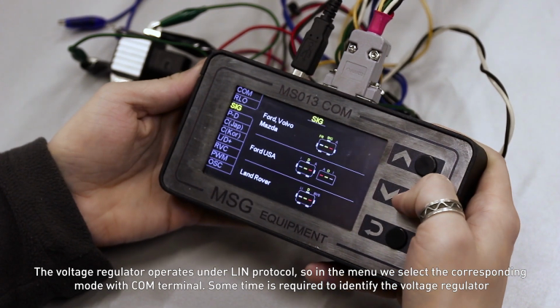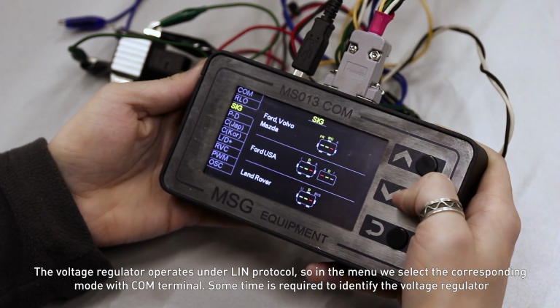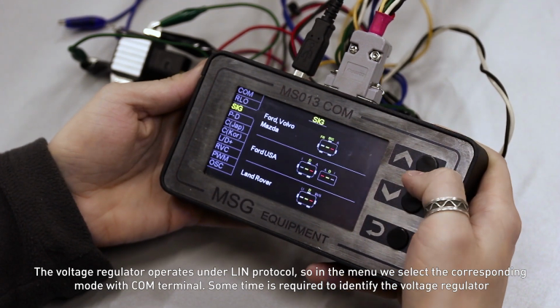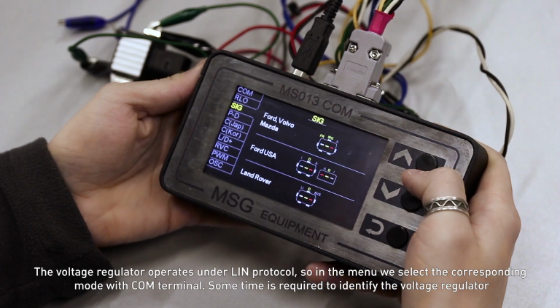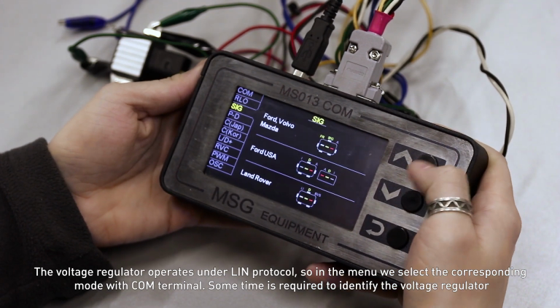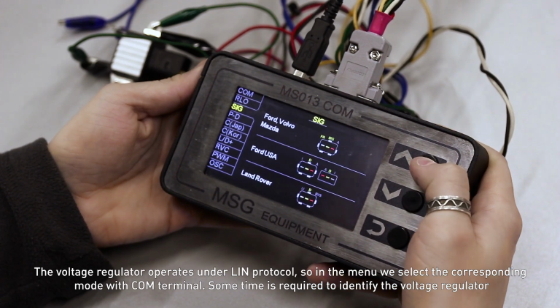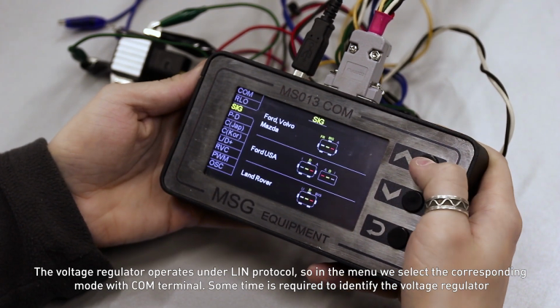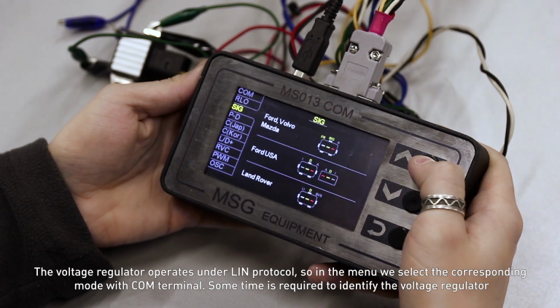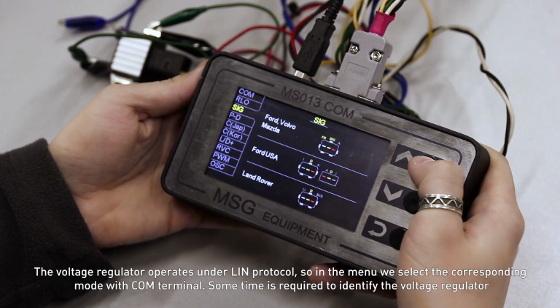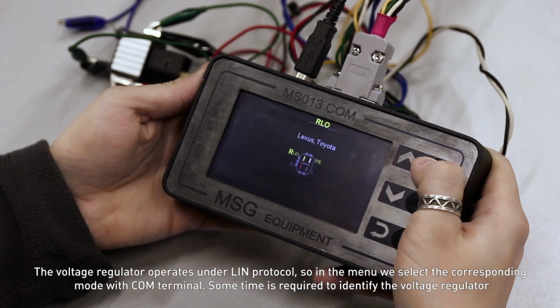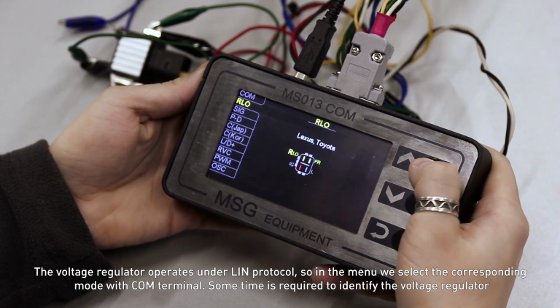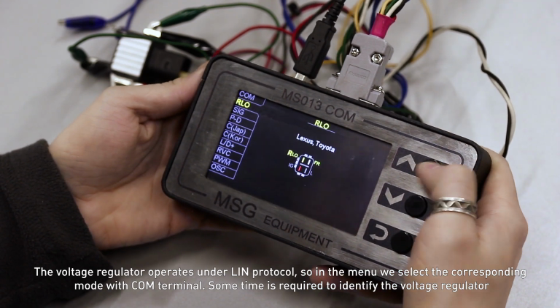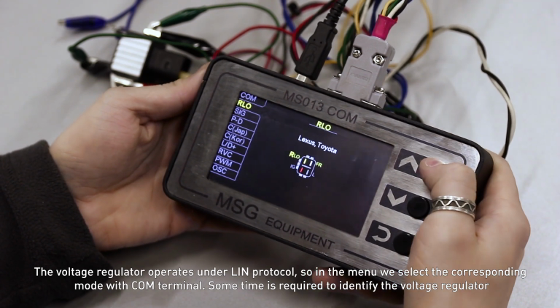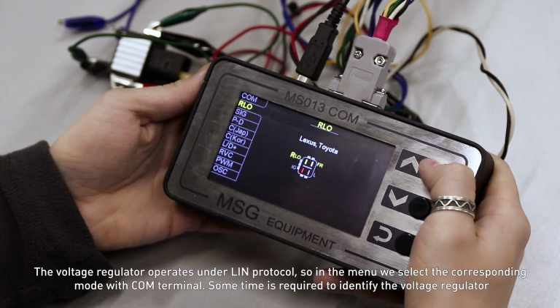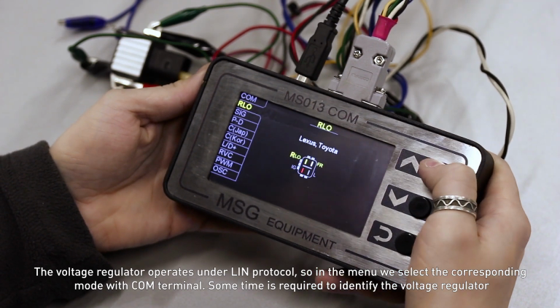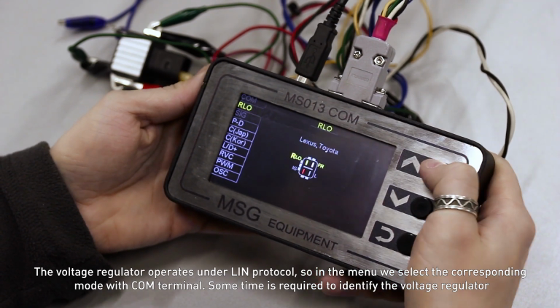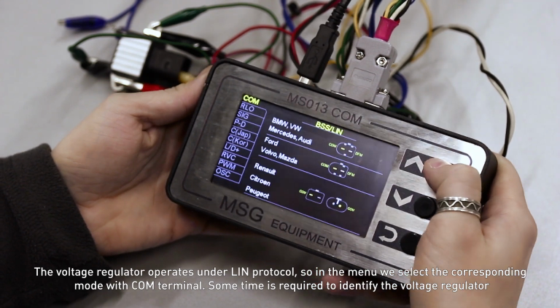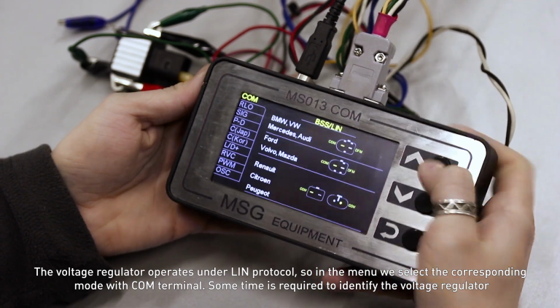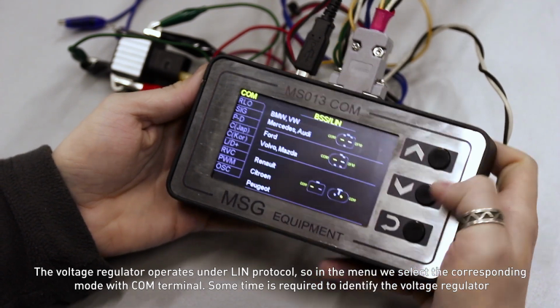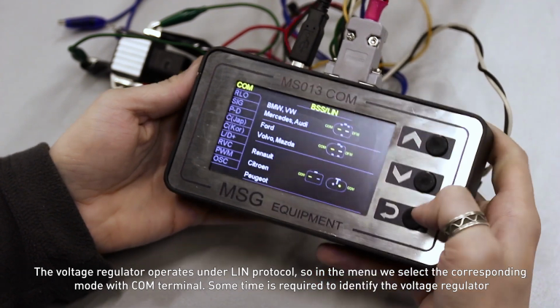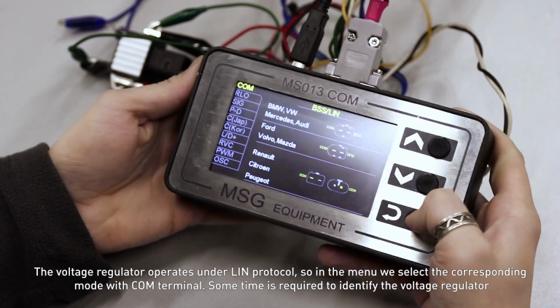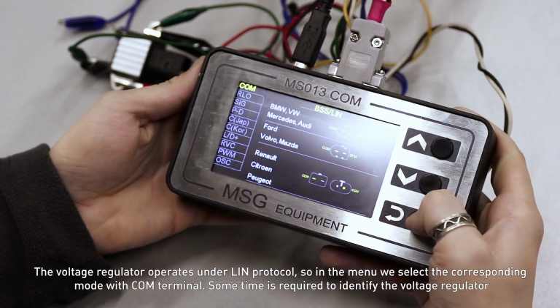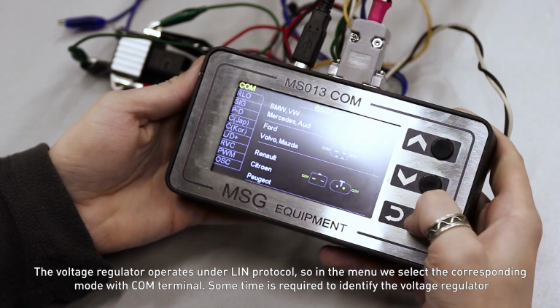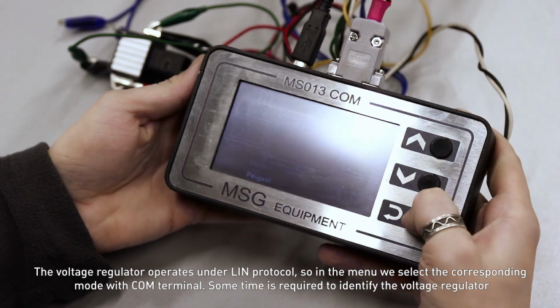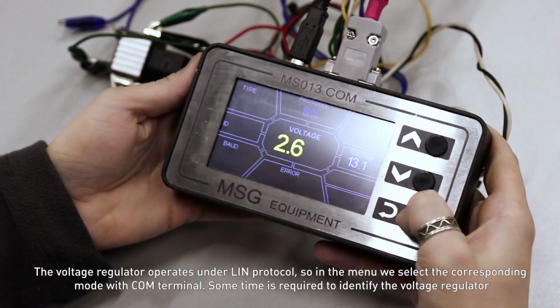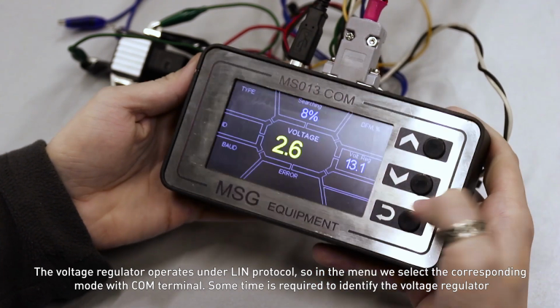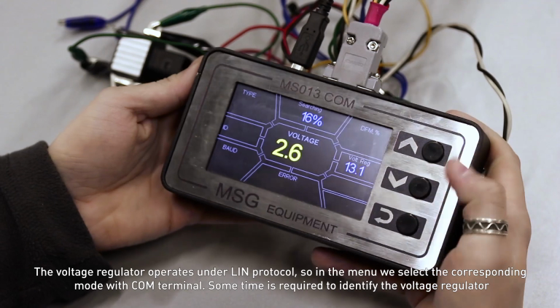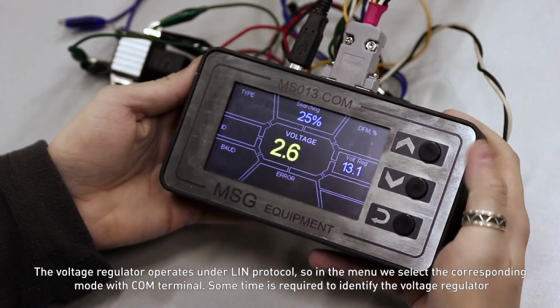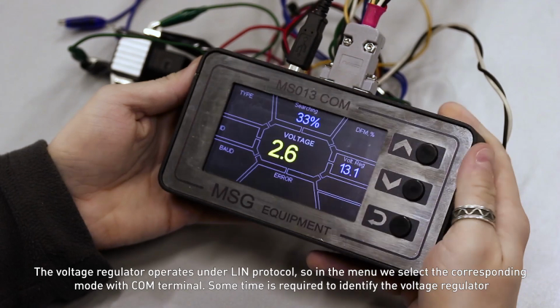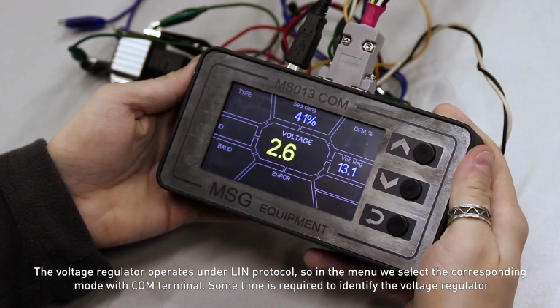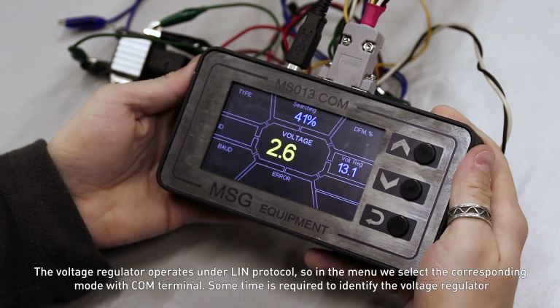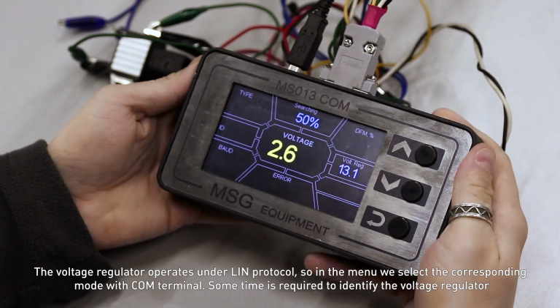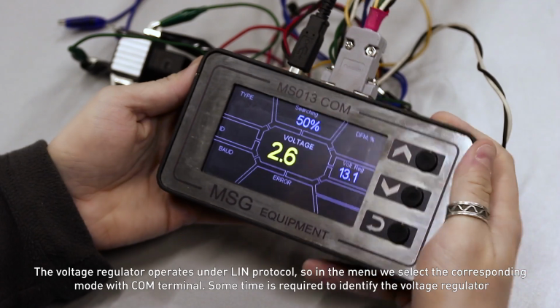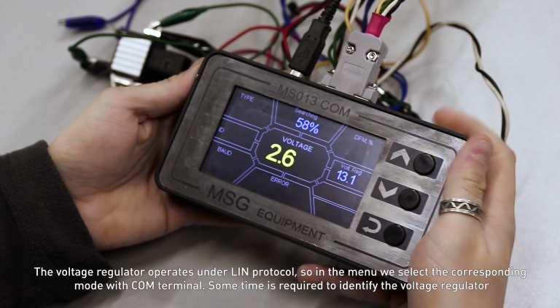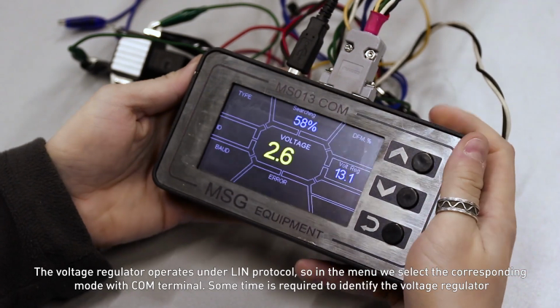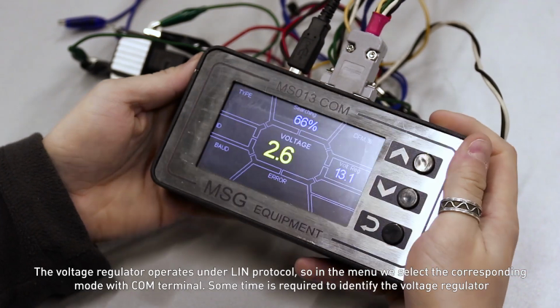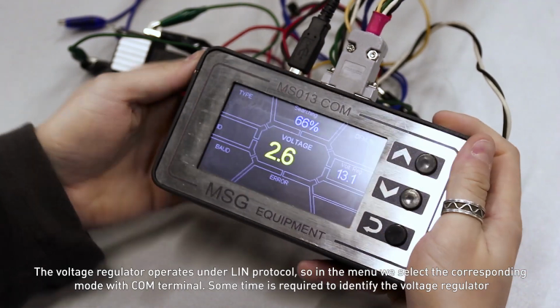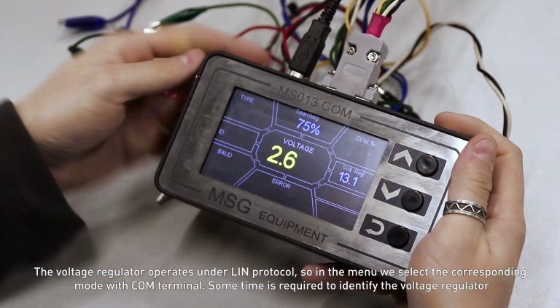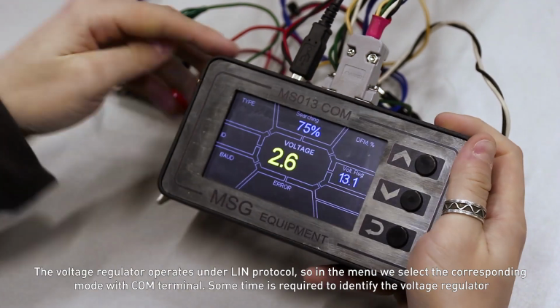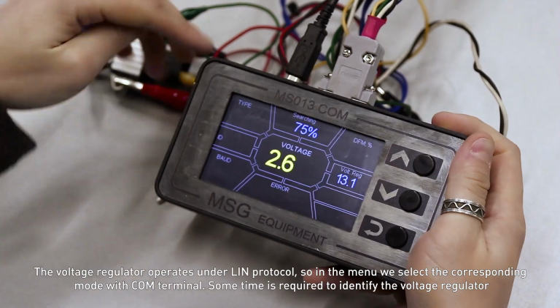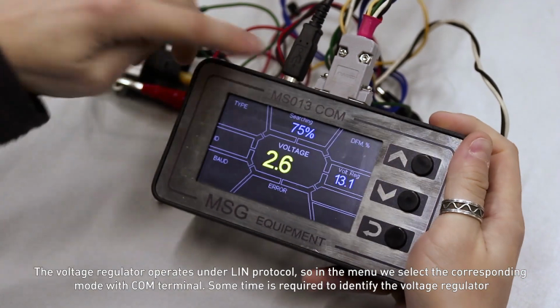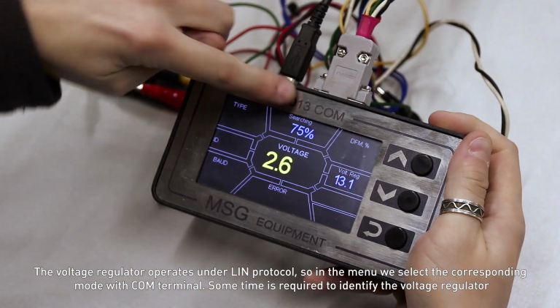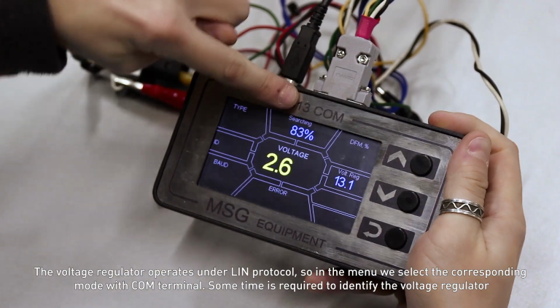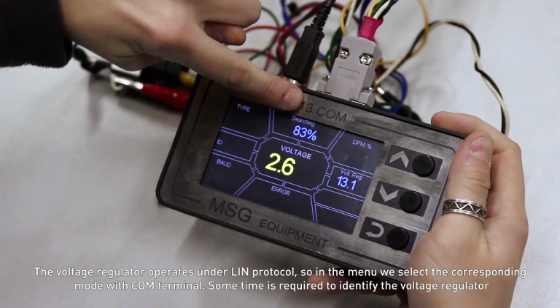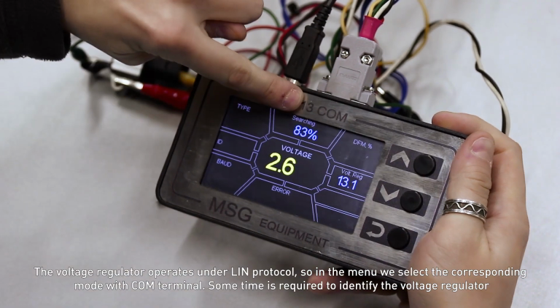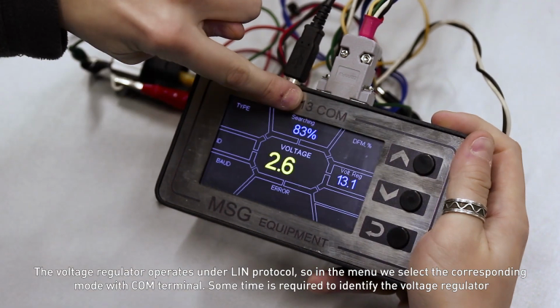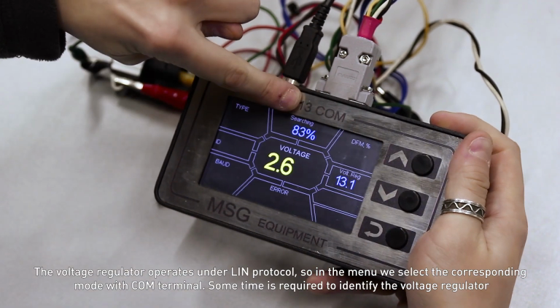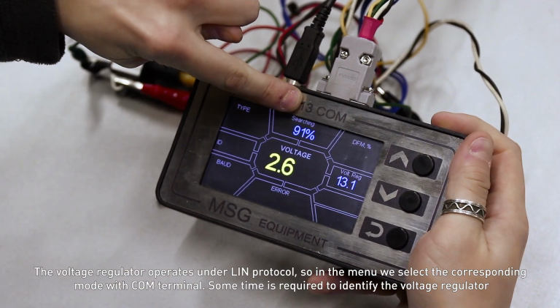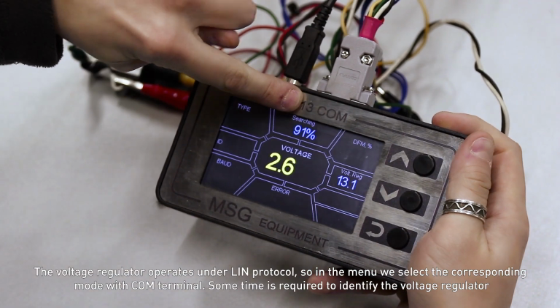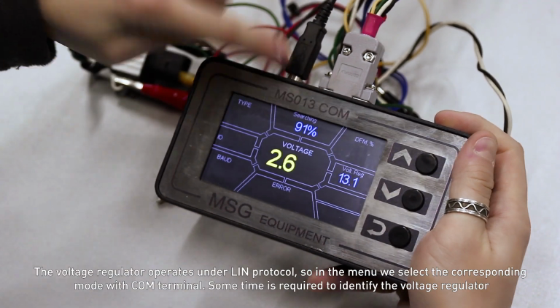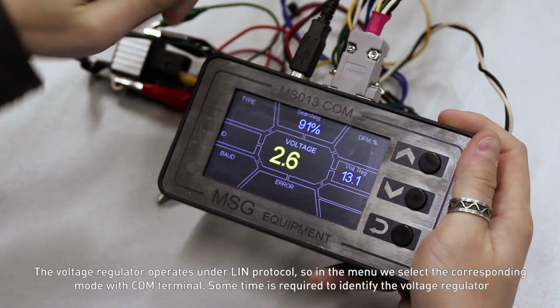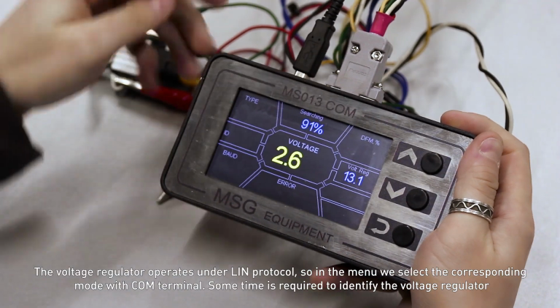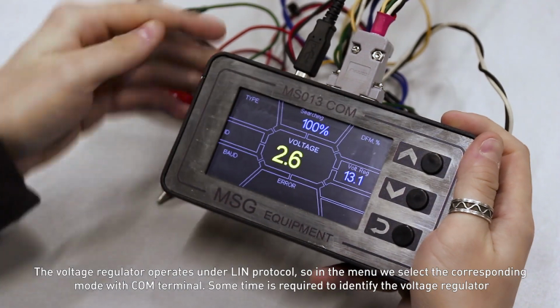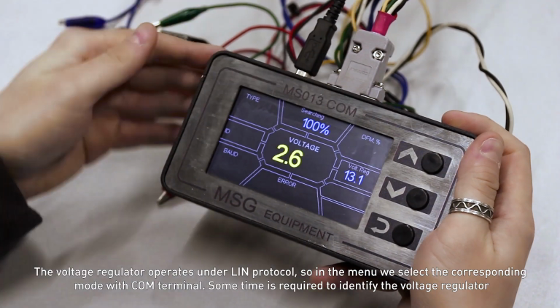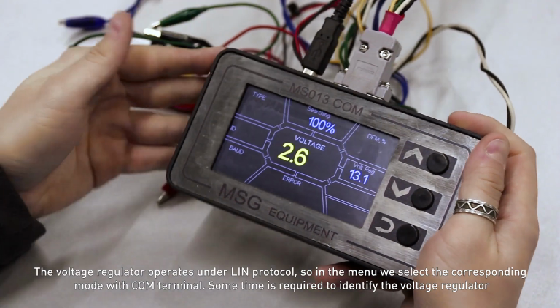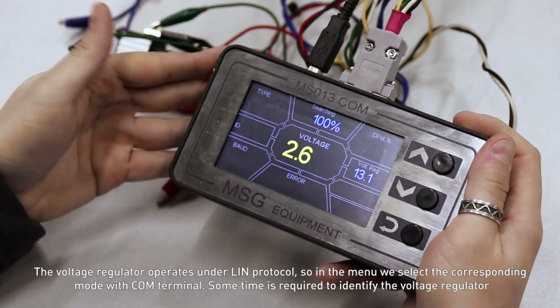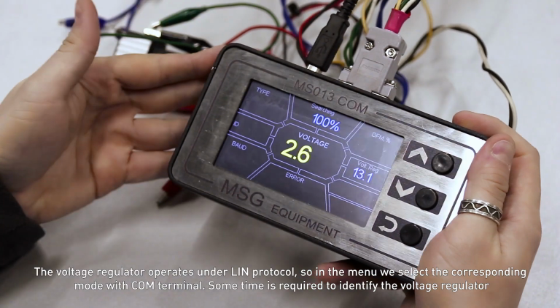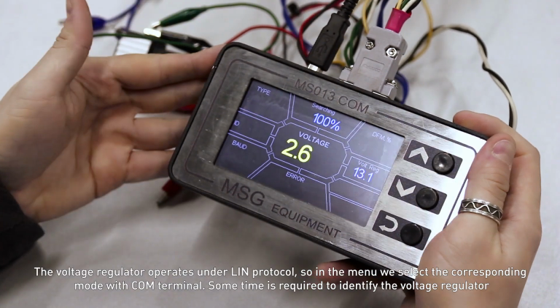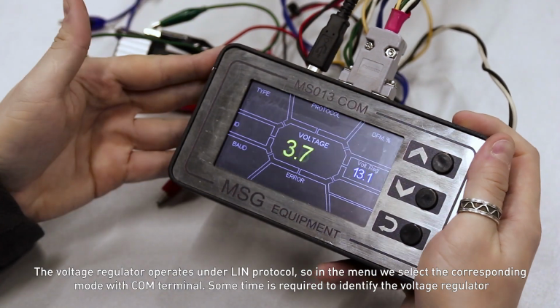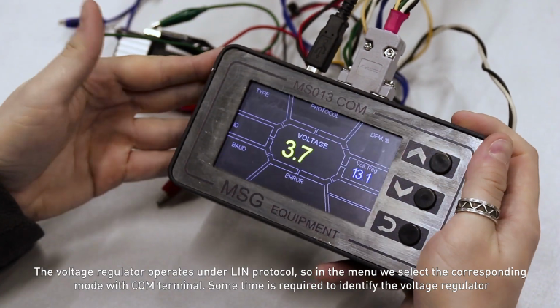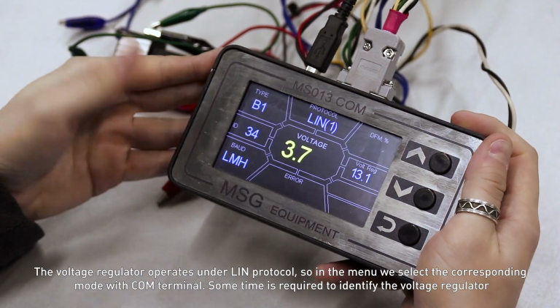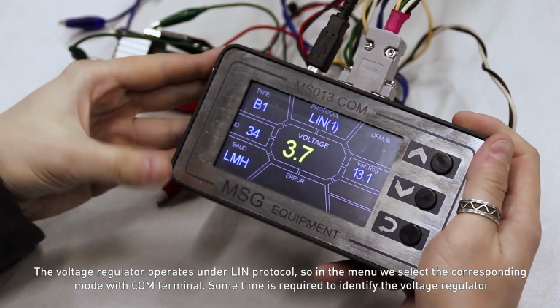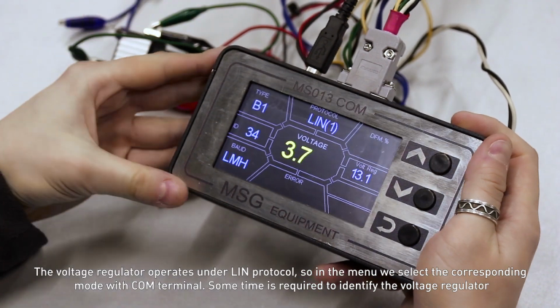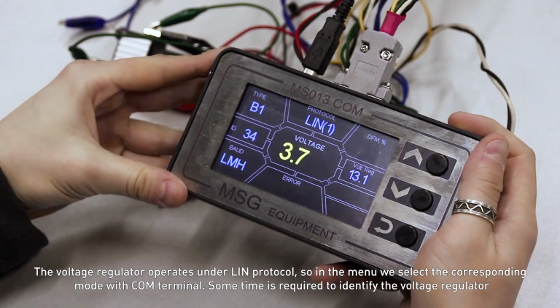The voltage regulator operates under LIN protocol, so in the menu we select the corresponding mode with COM terminal. Some time is required to identify the voltage regulator.